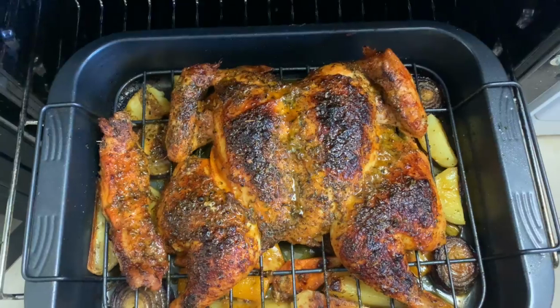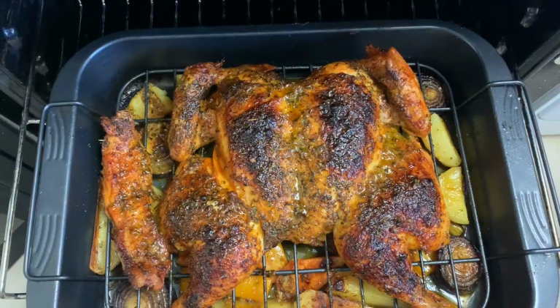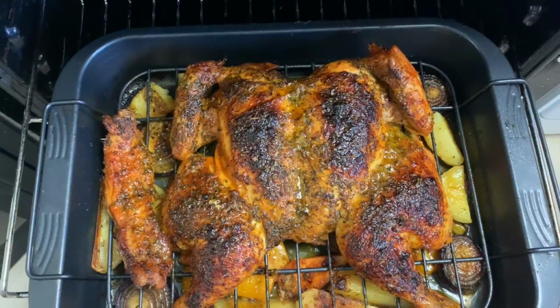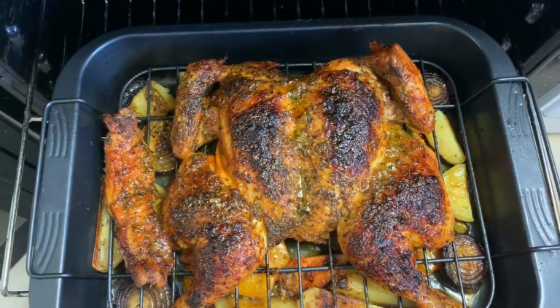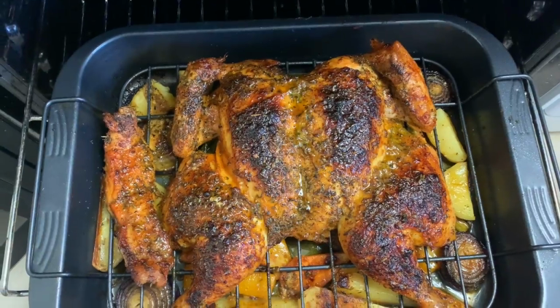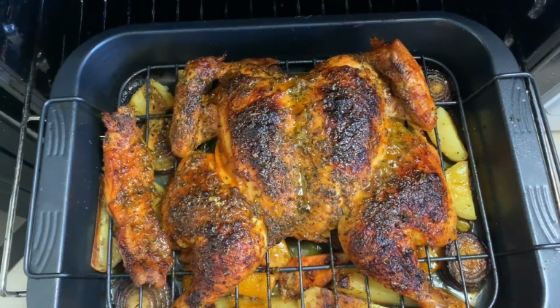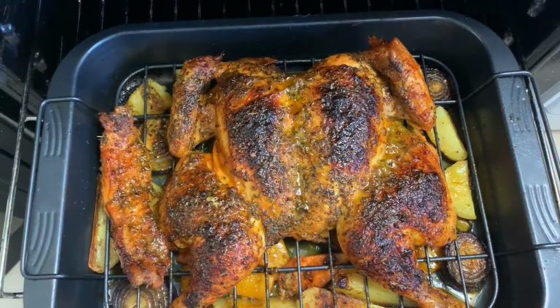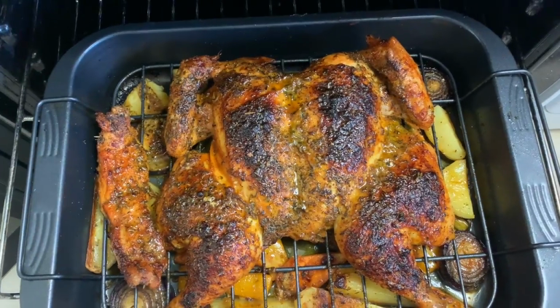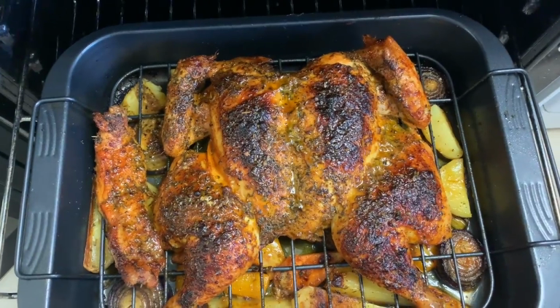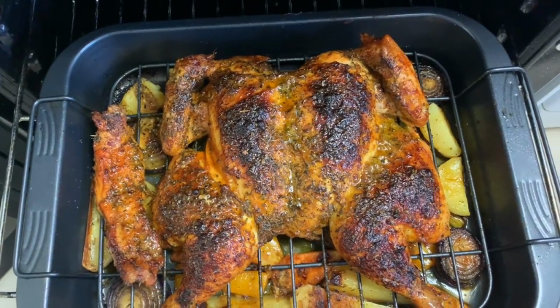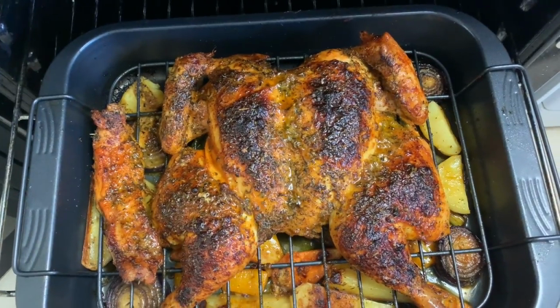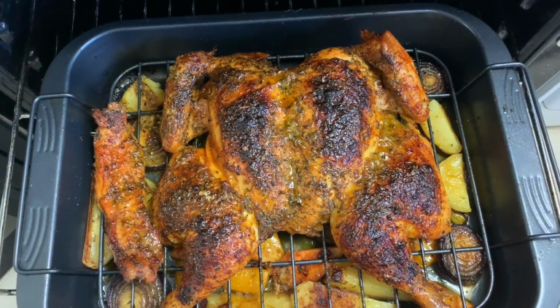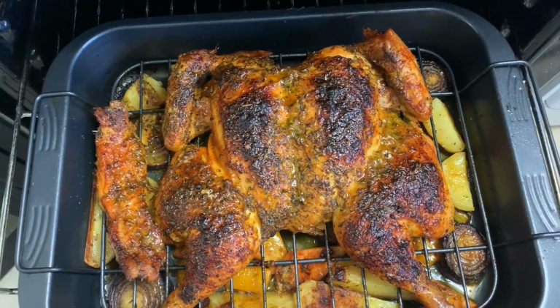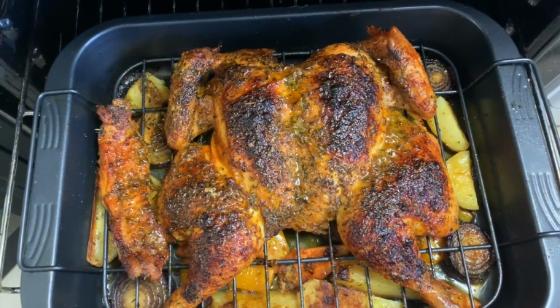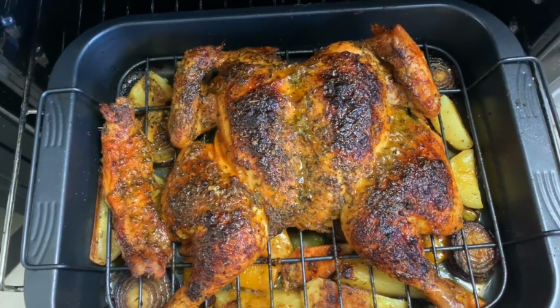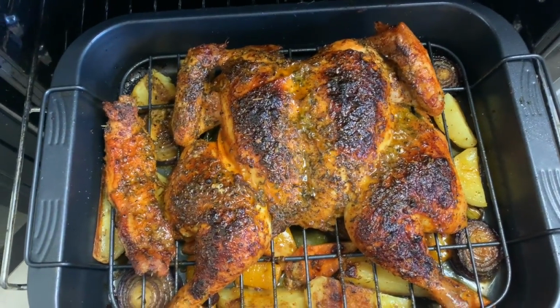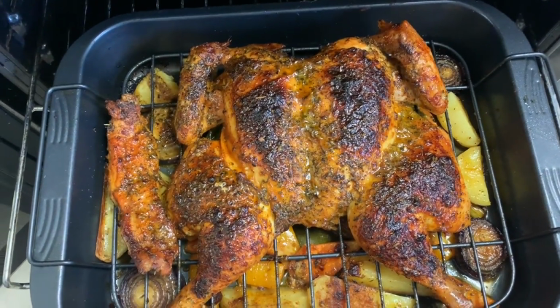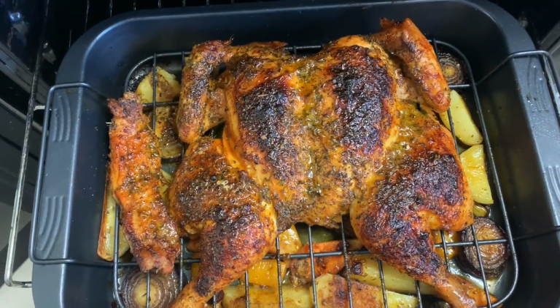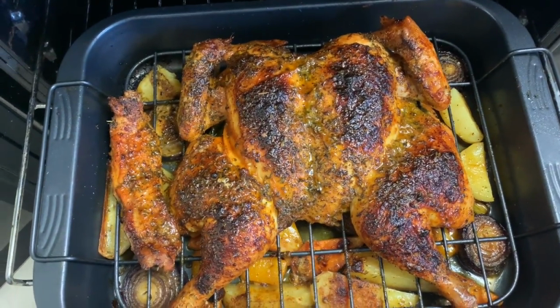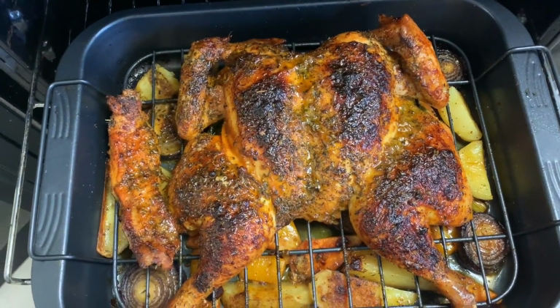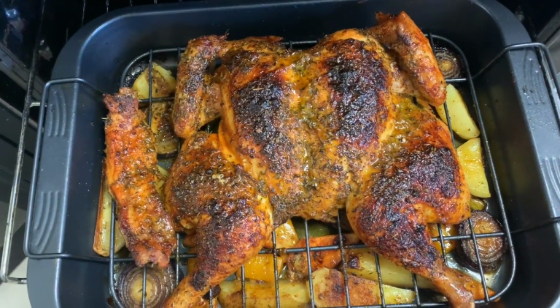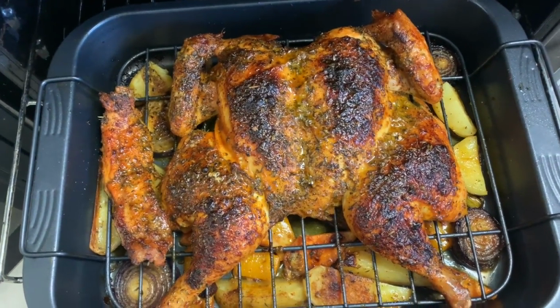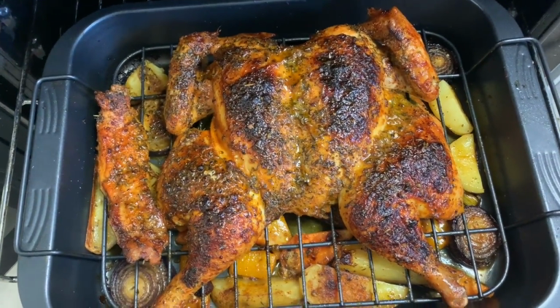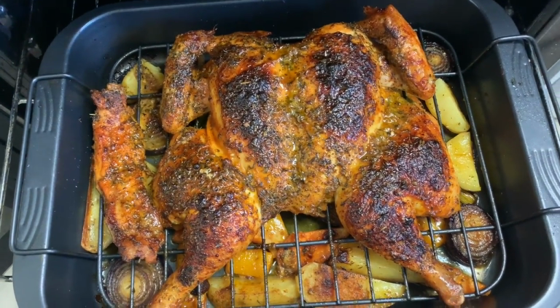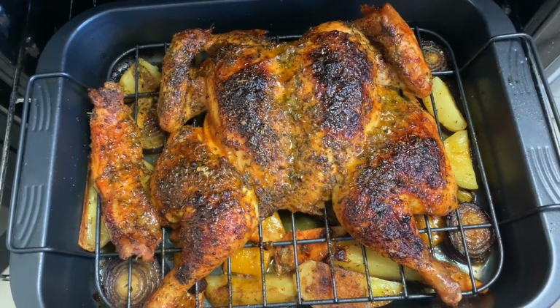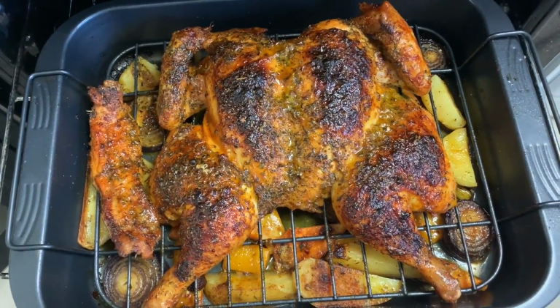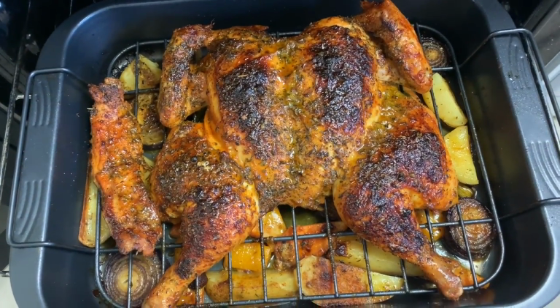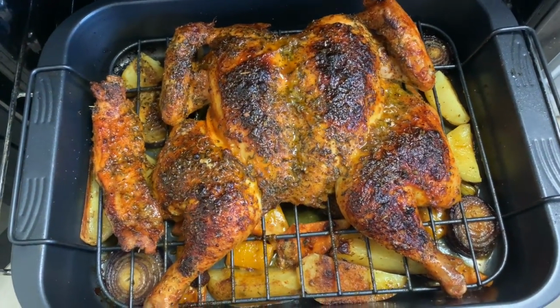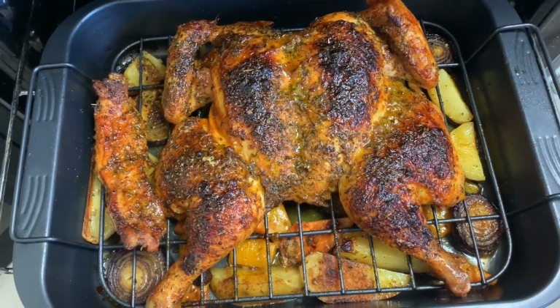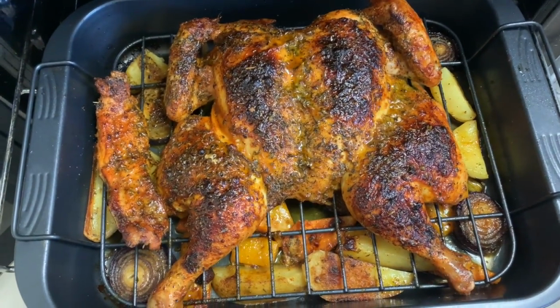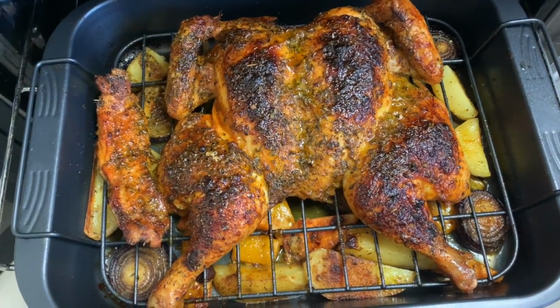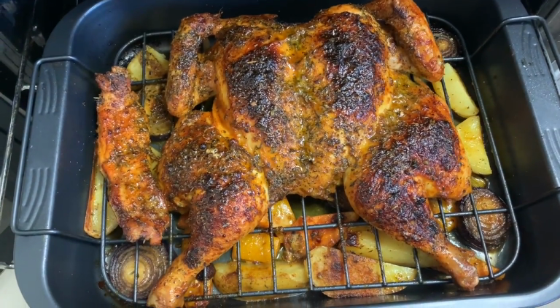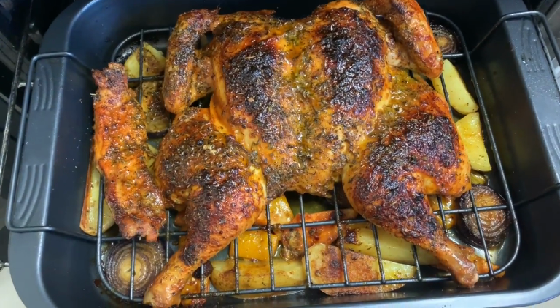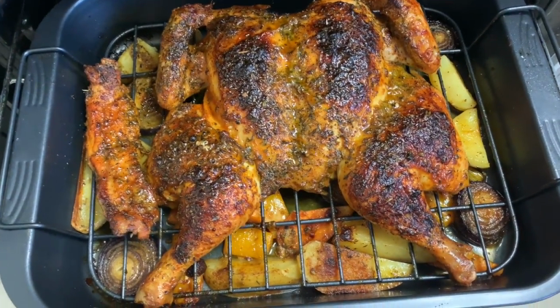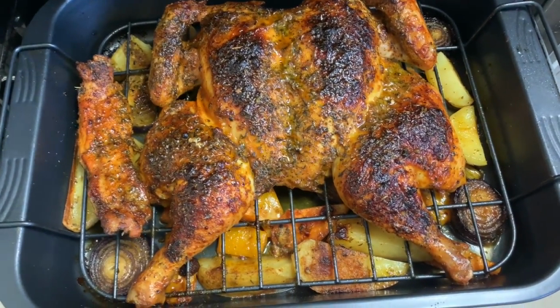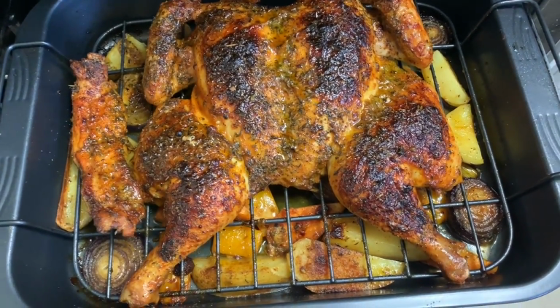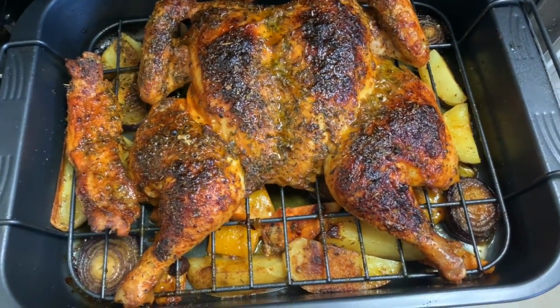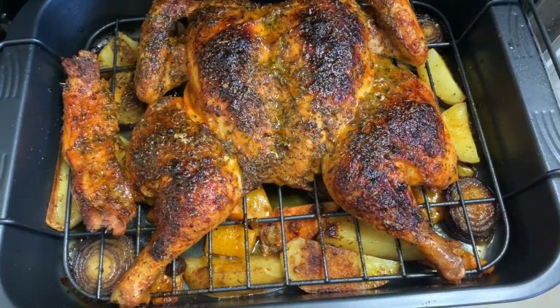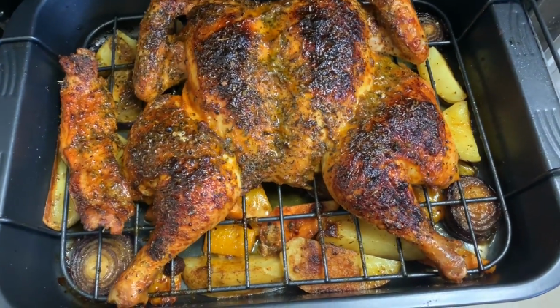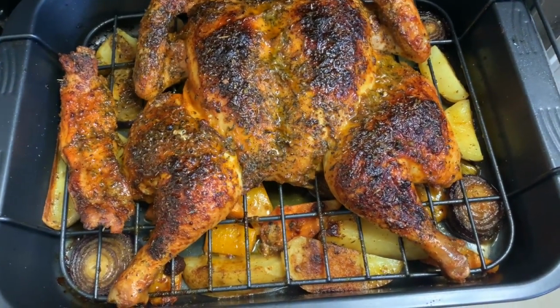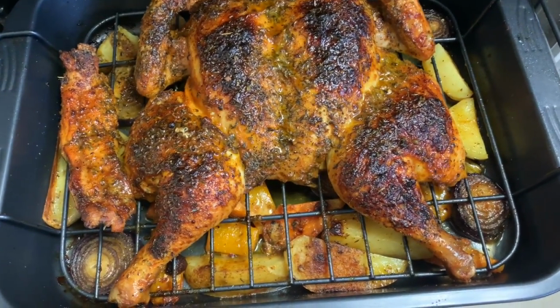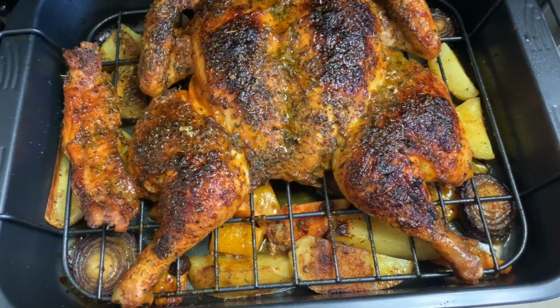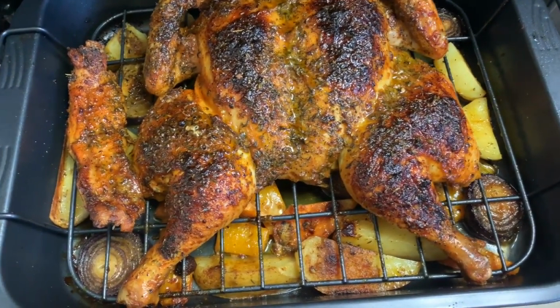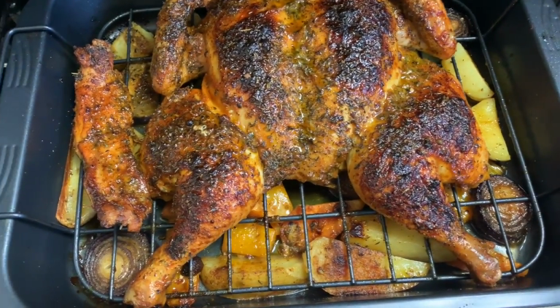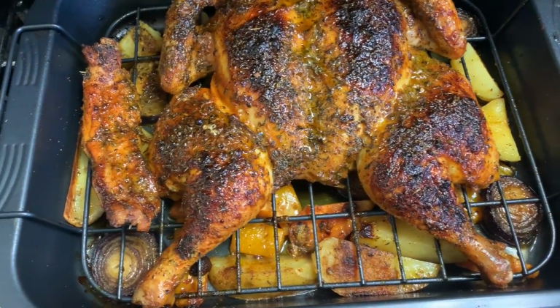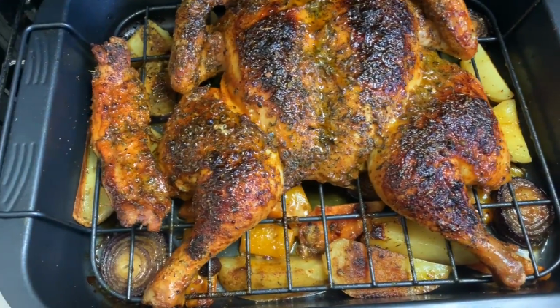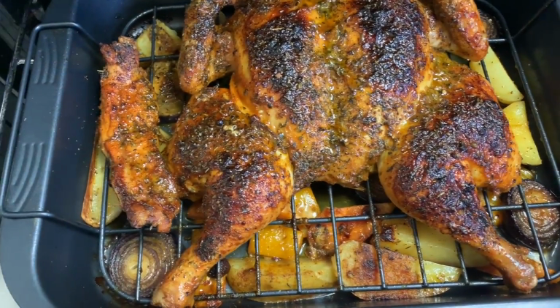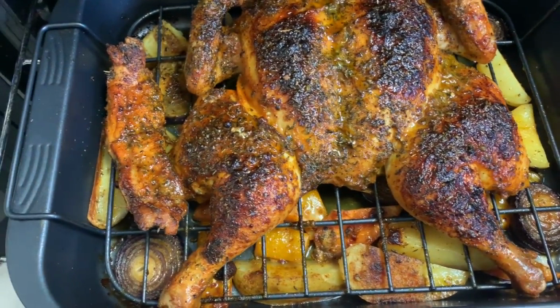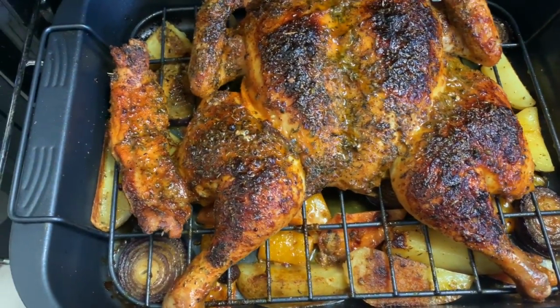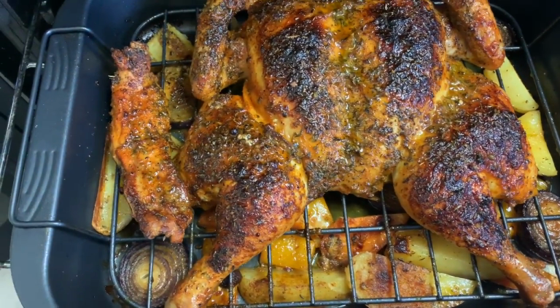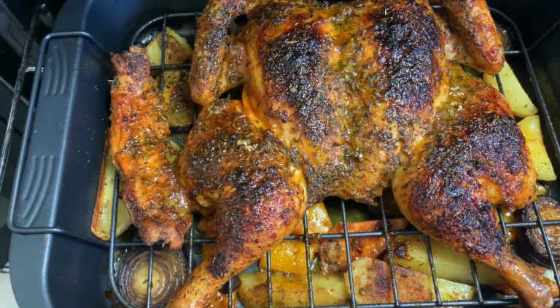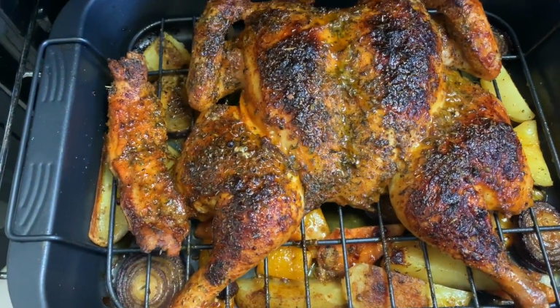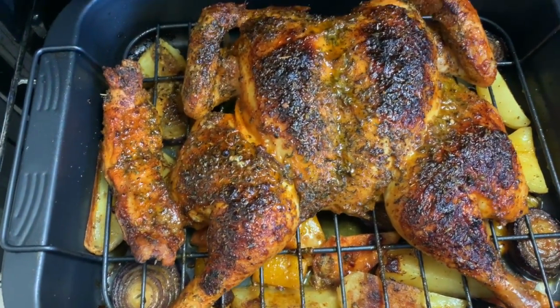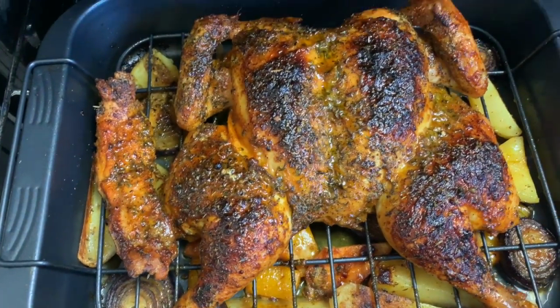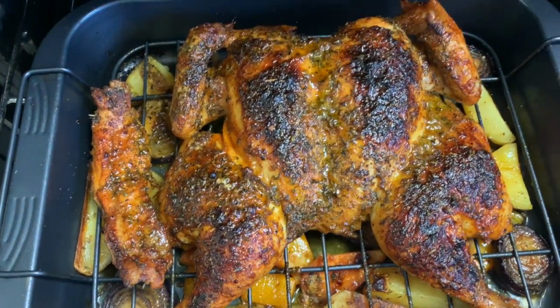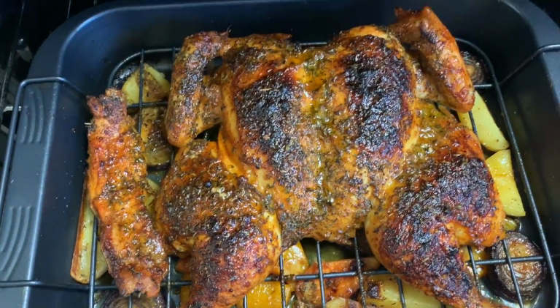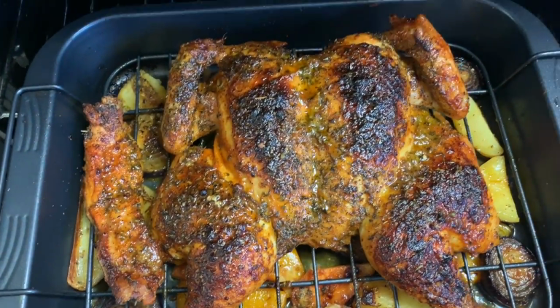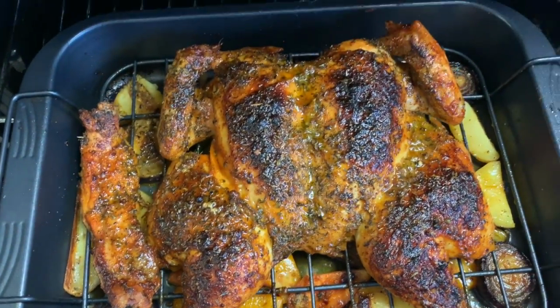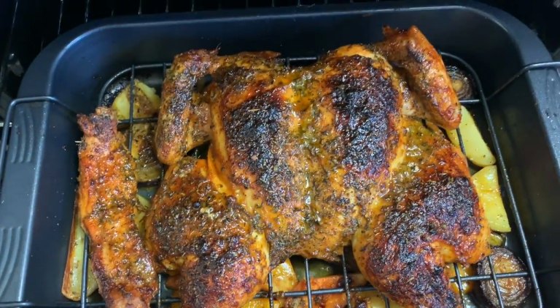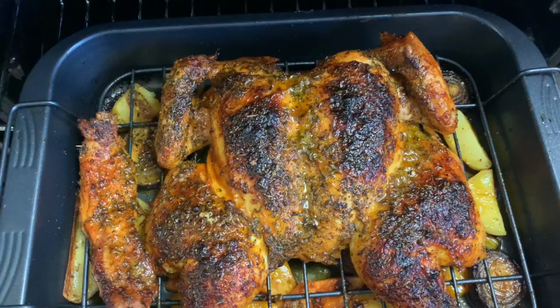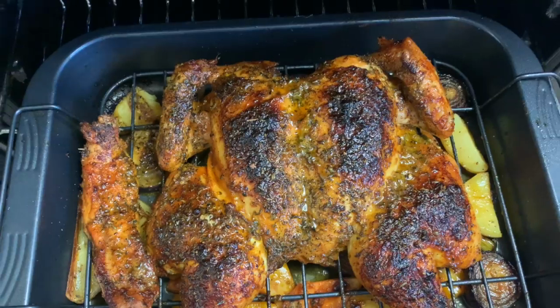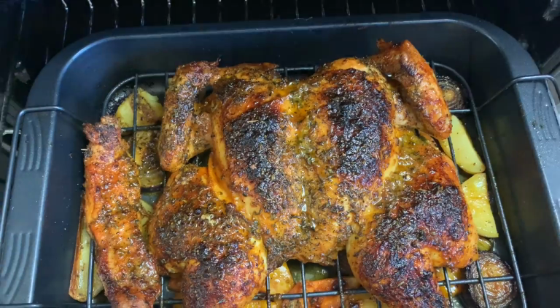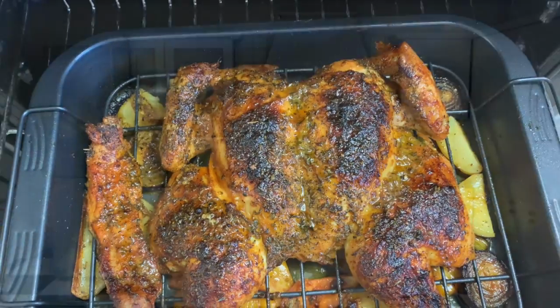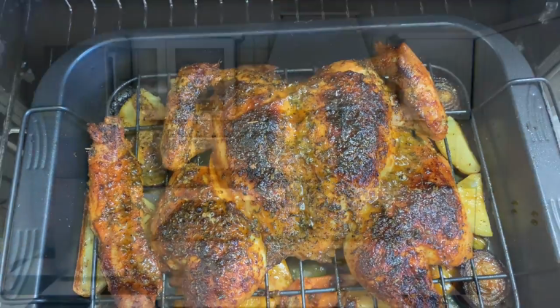Welcome back to my channel. Today I'm showing you how to roast a whole chicken.